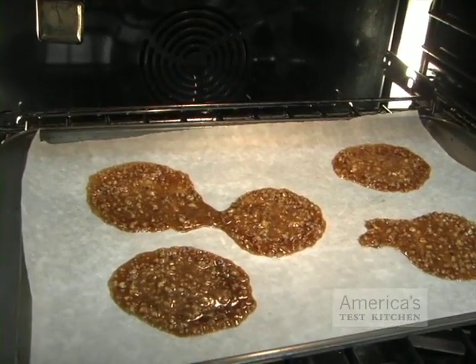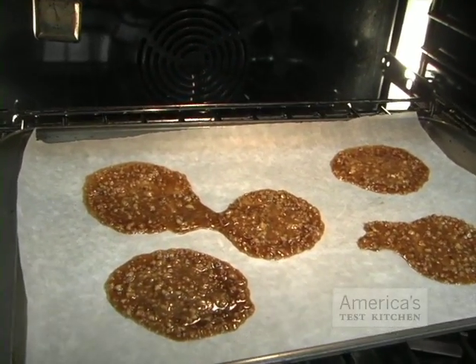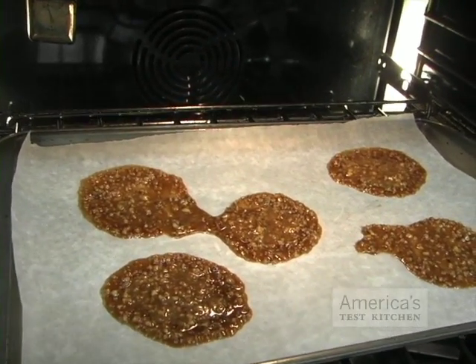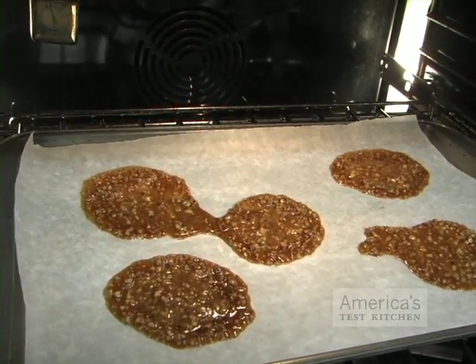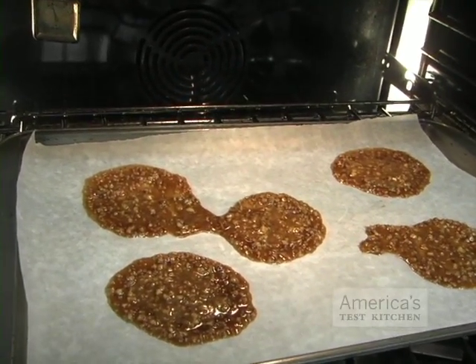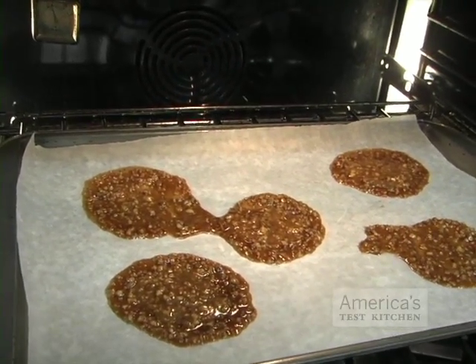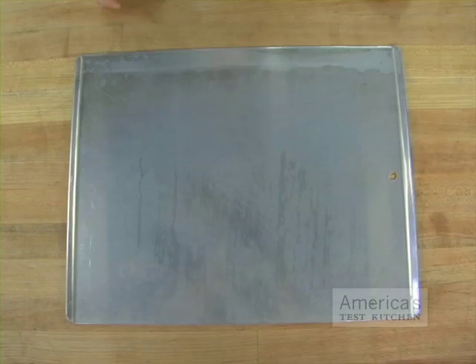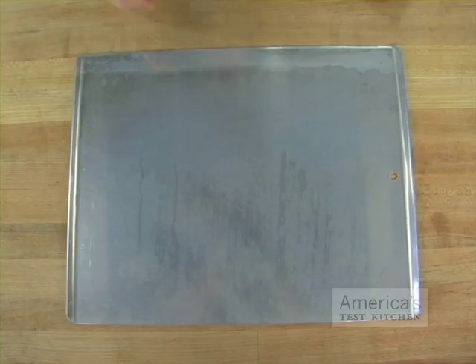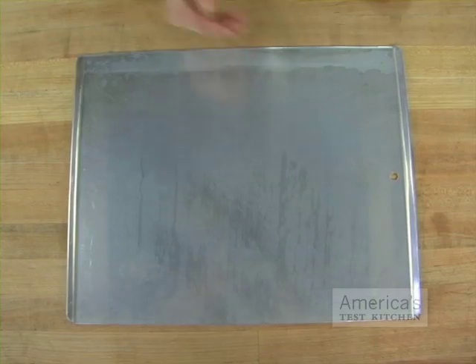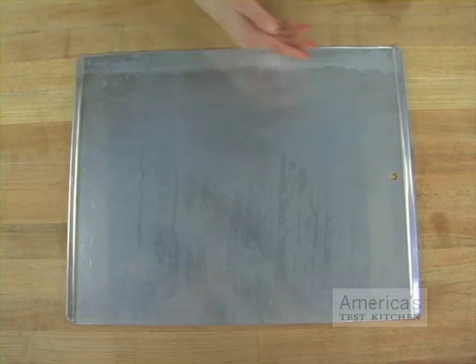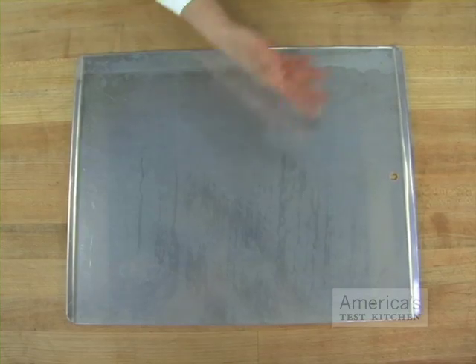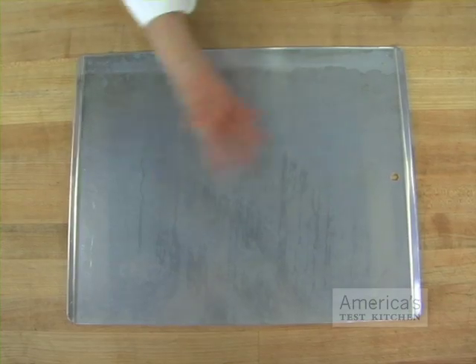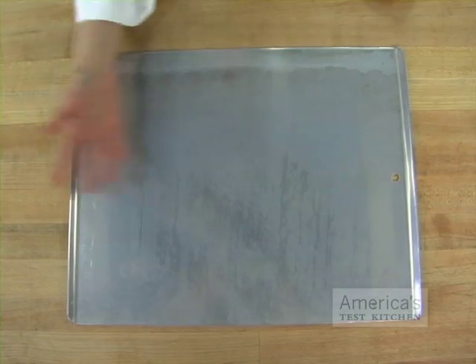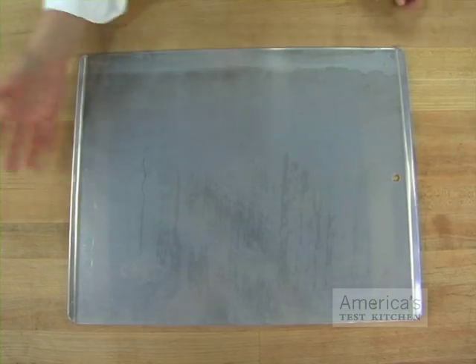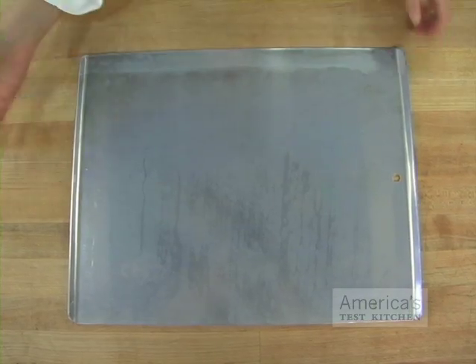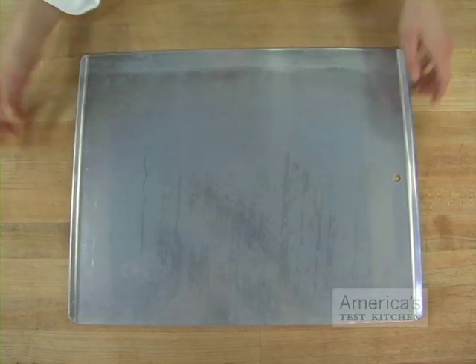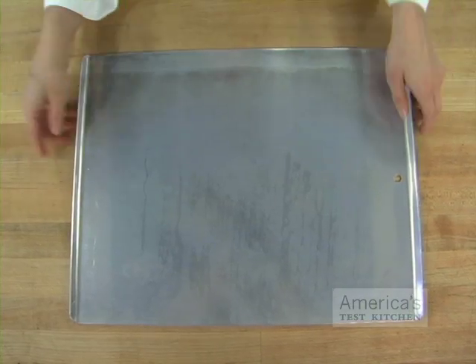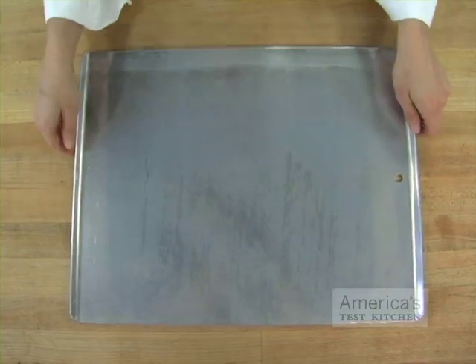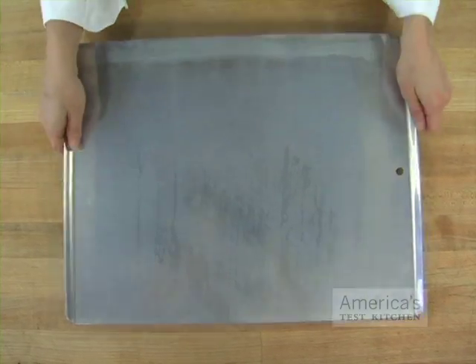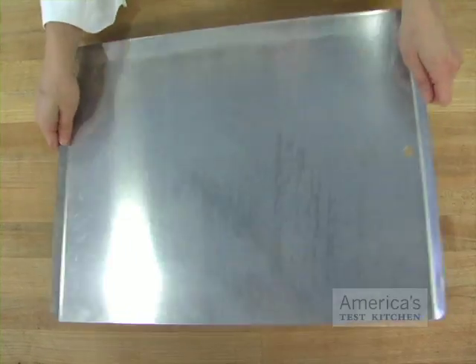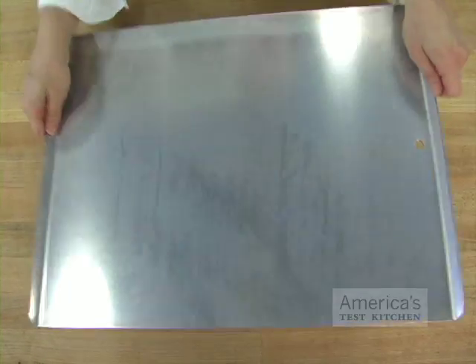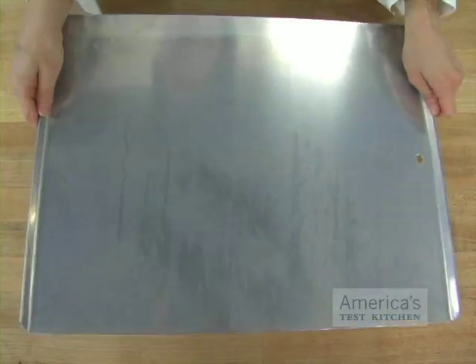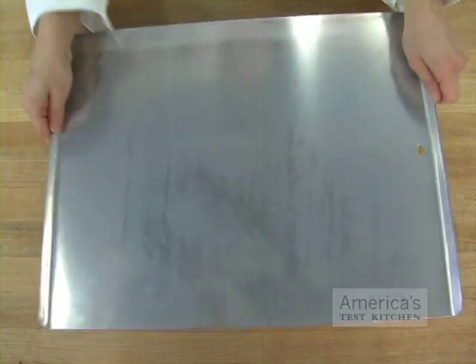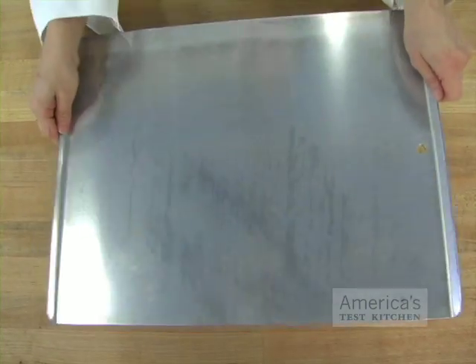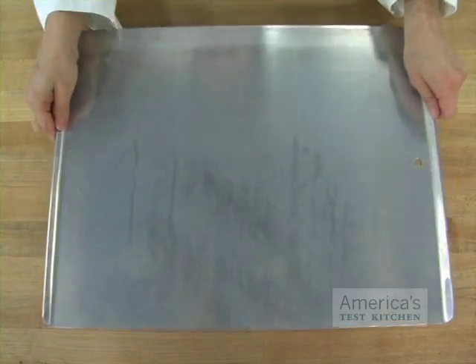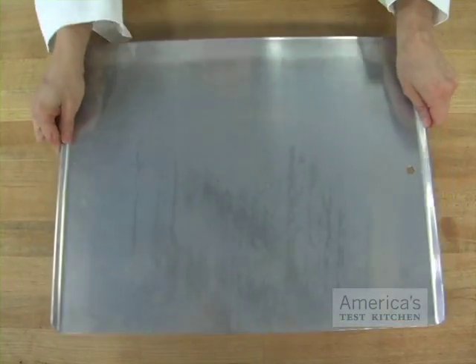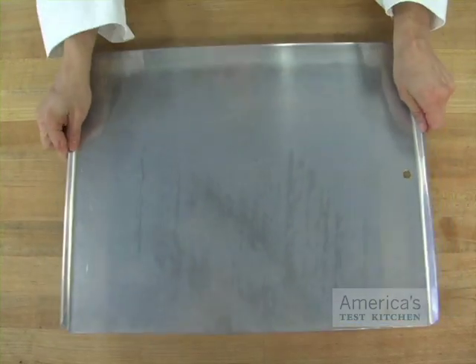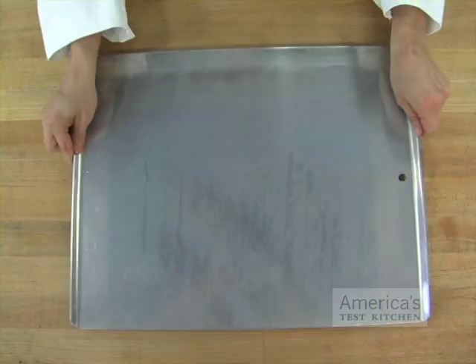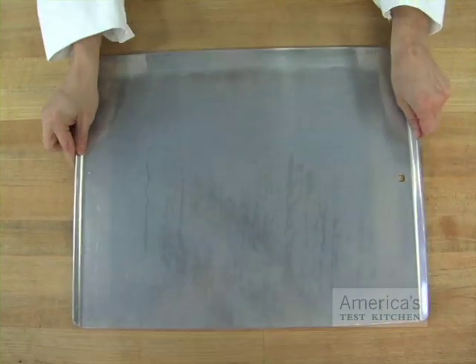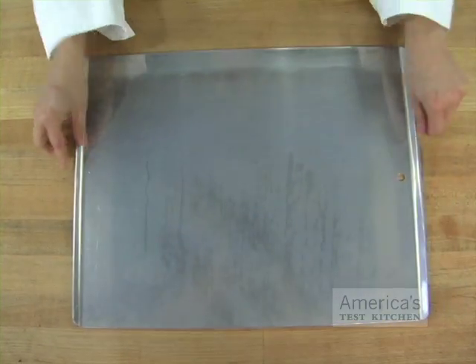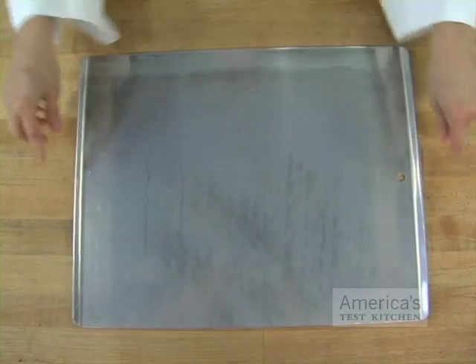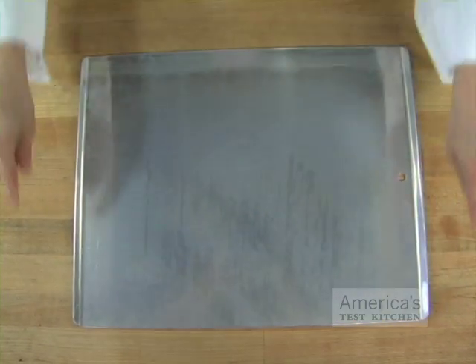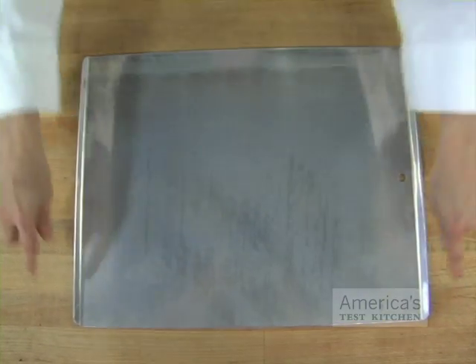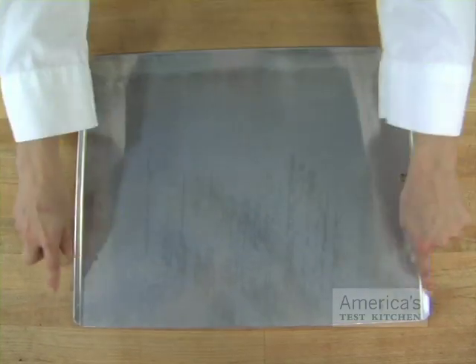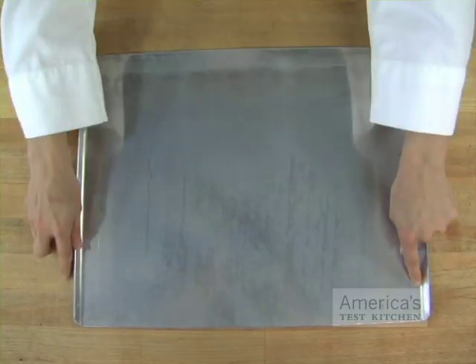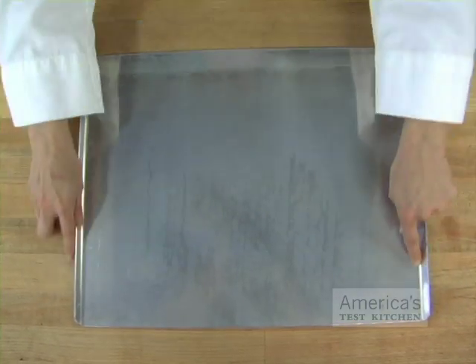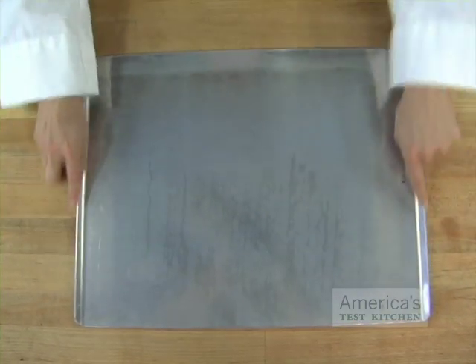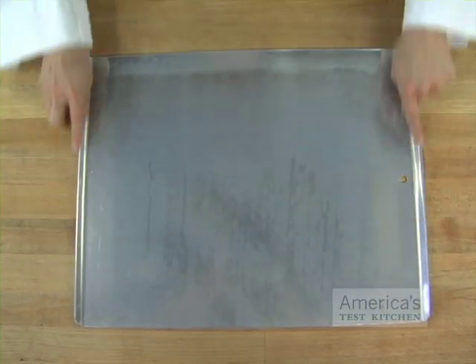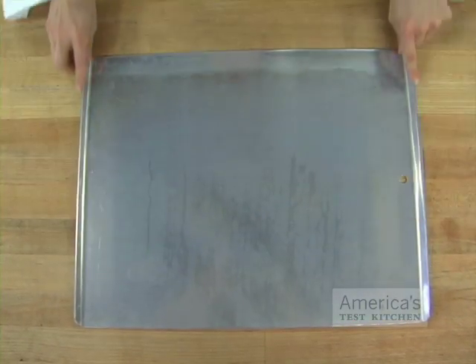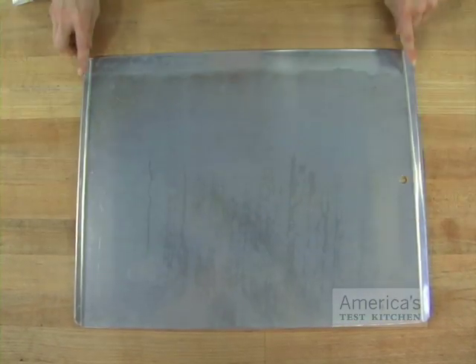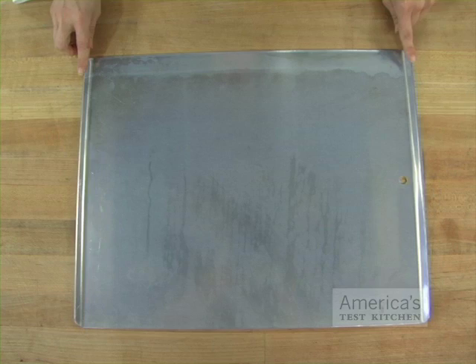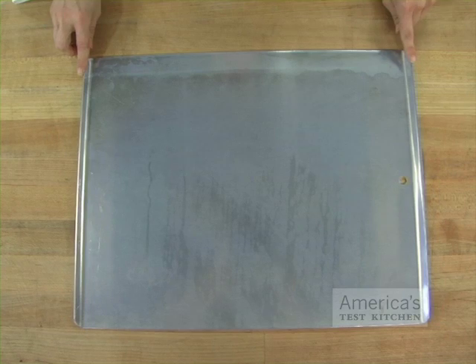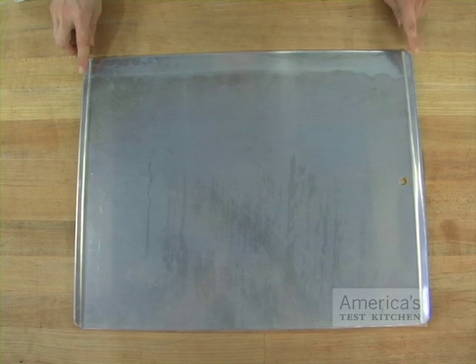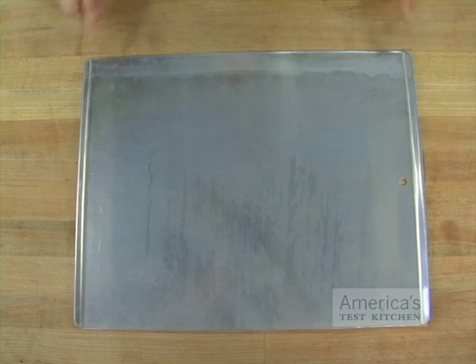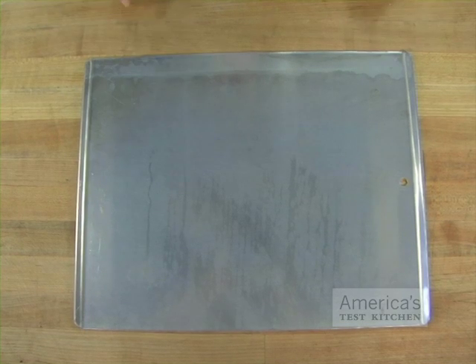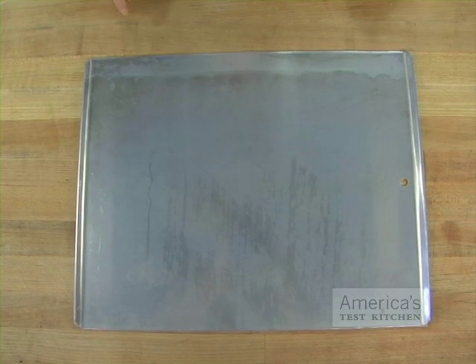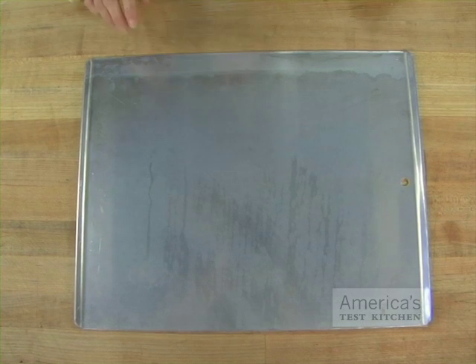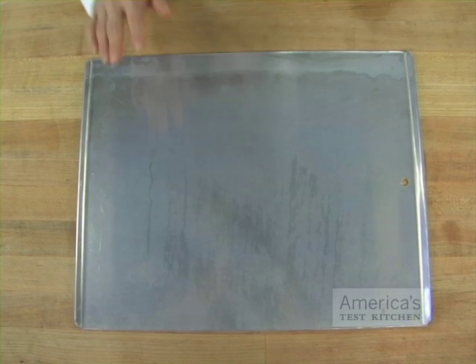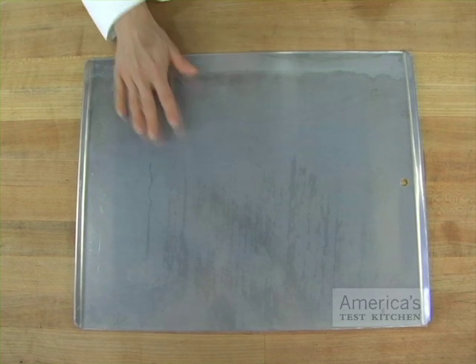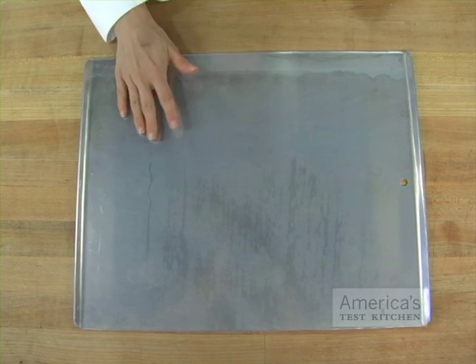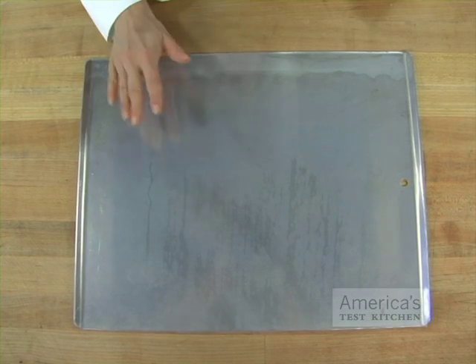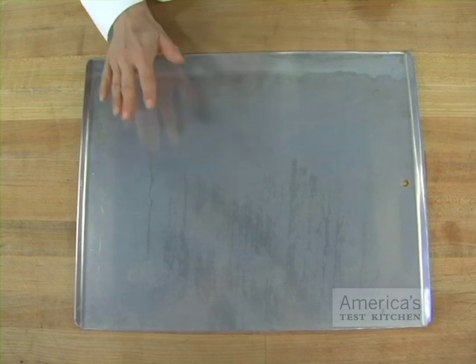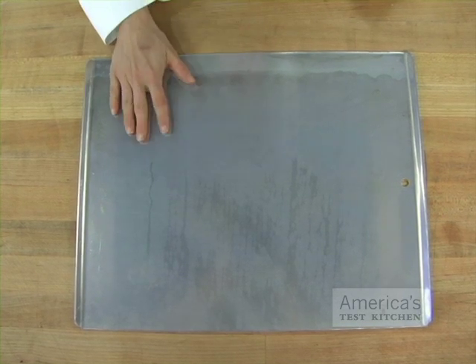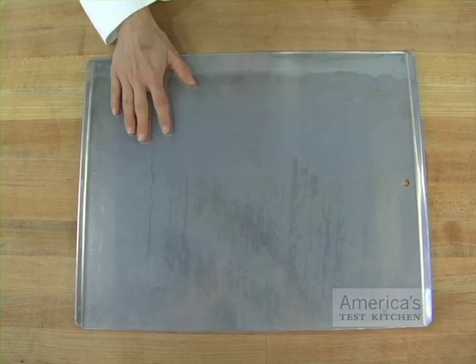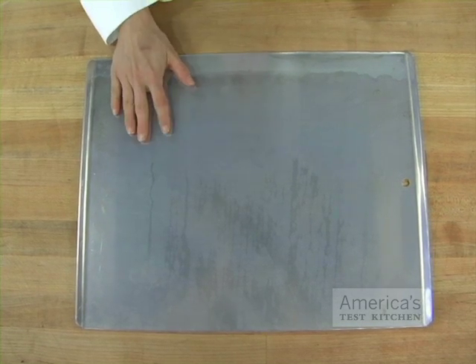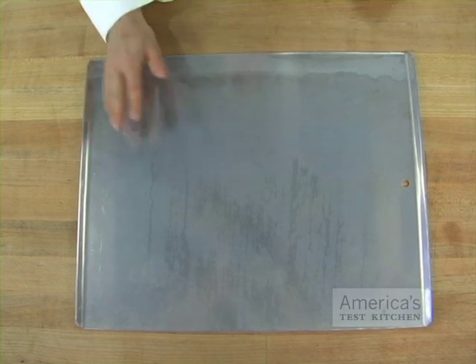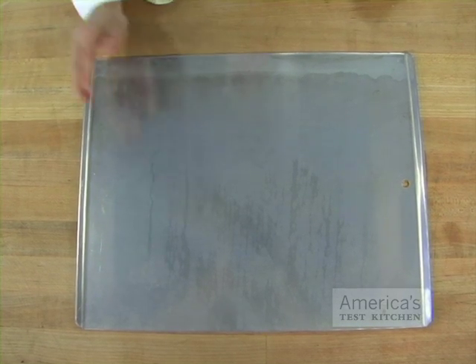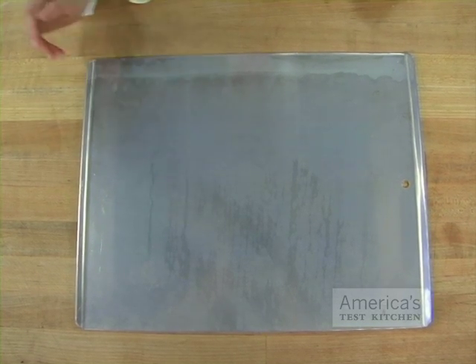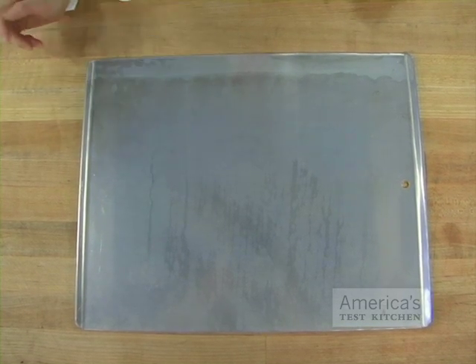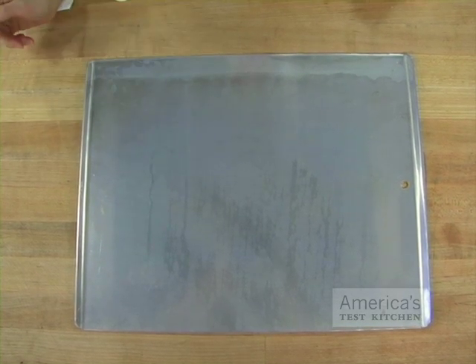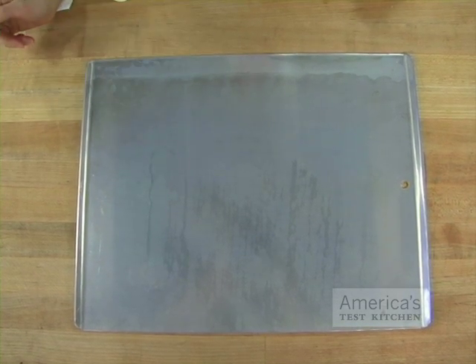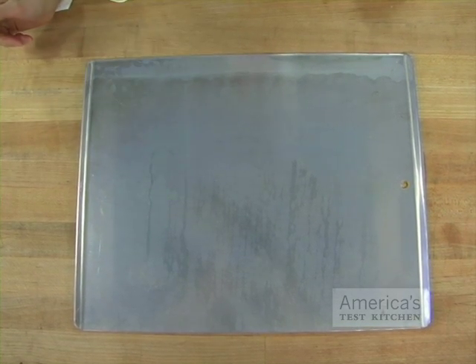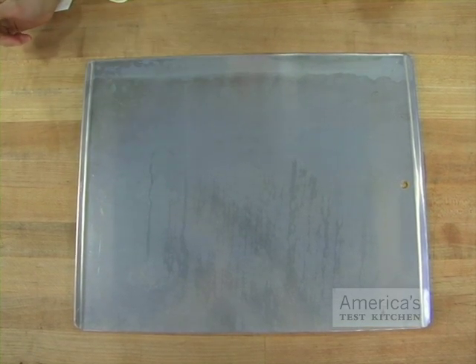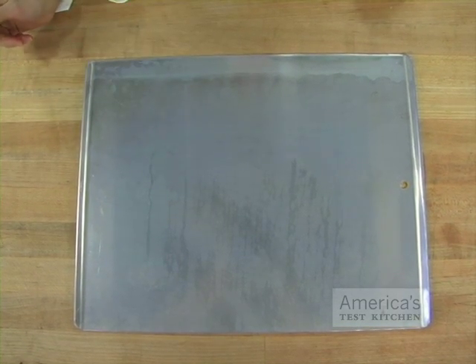Our winning cookie sheet, the Volrath cookie sheet, is roomy and sturdy, sports two handles, and has a light colored finish for perfect browning.